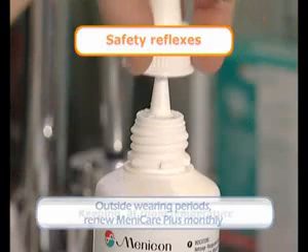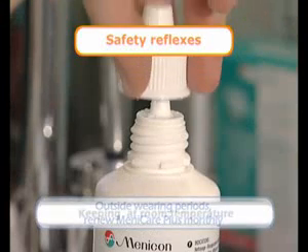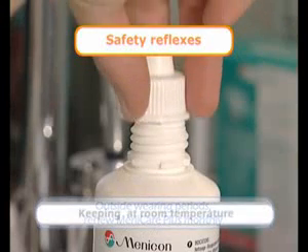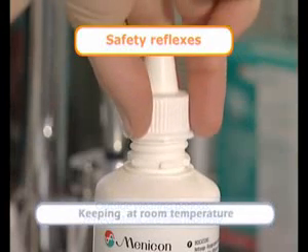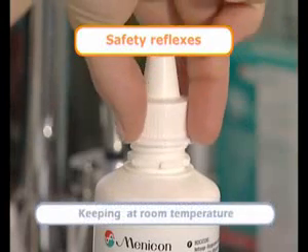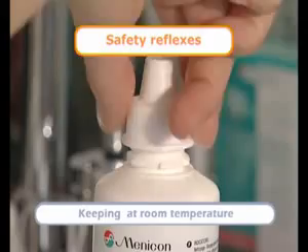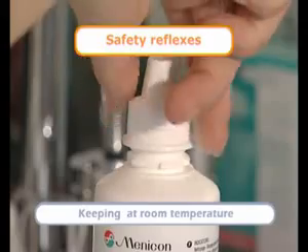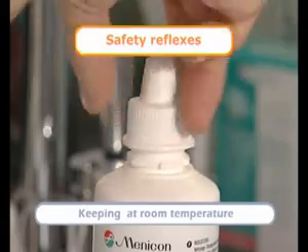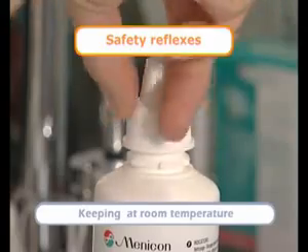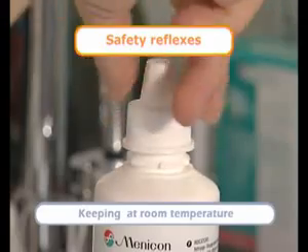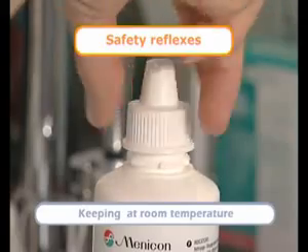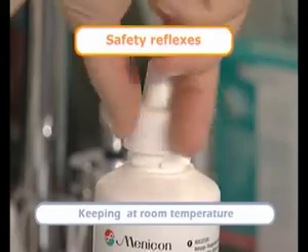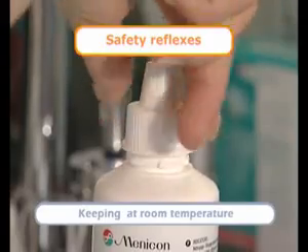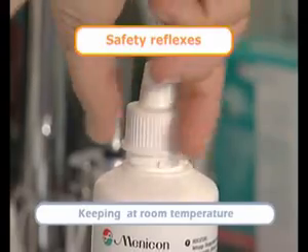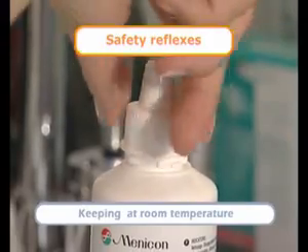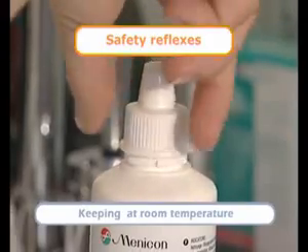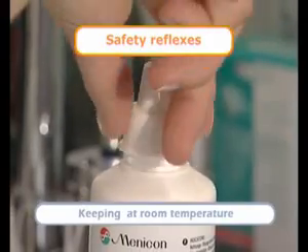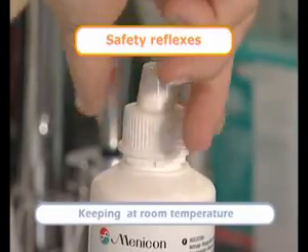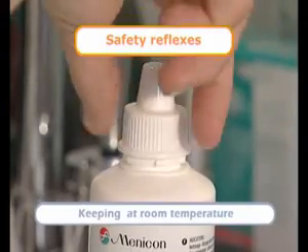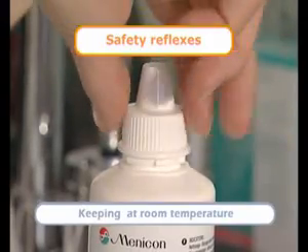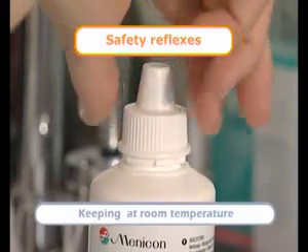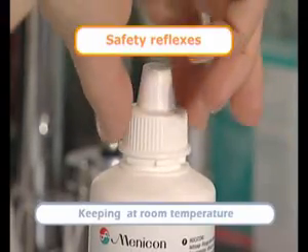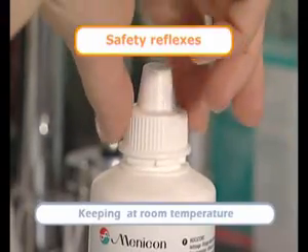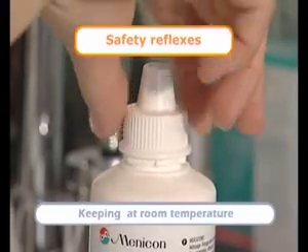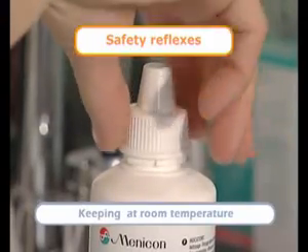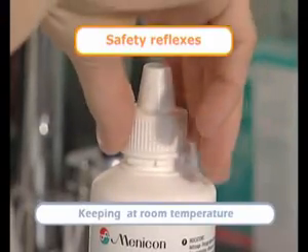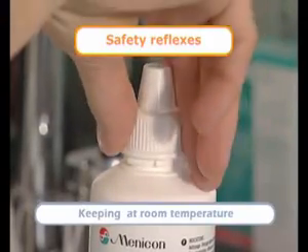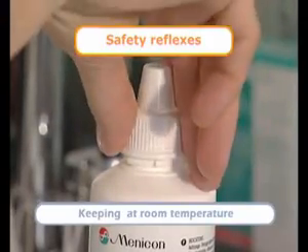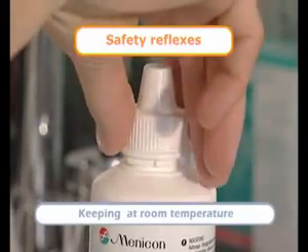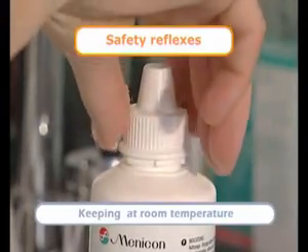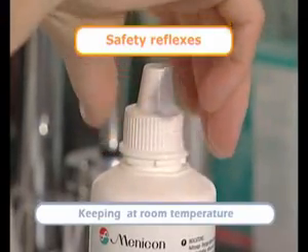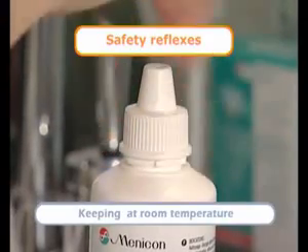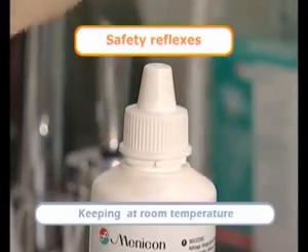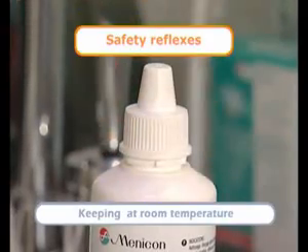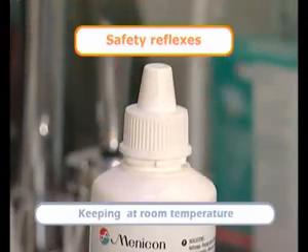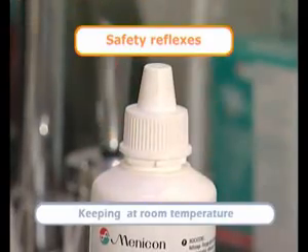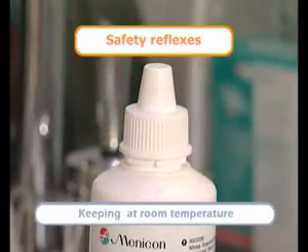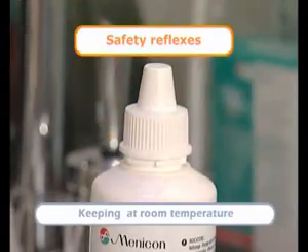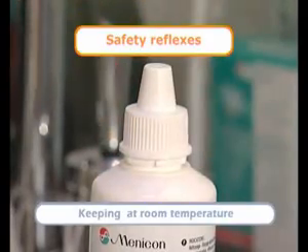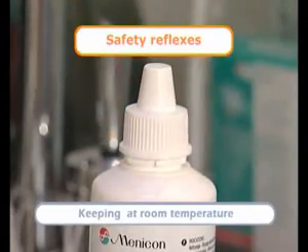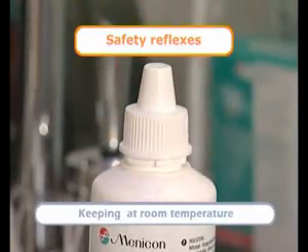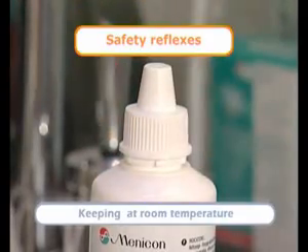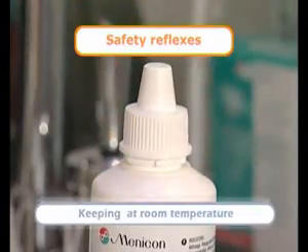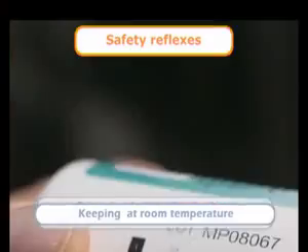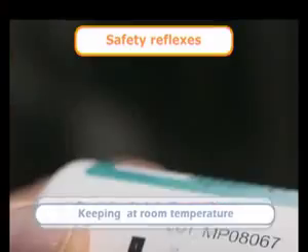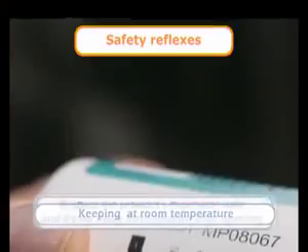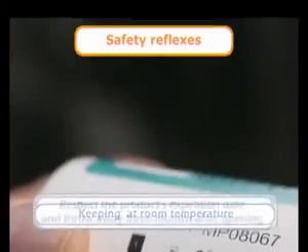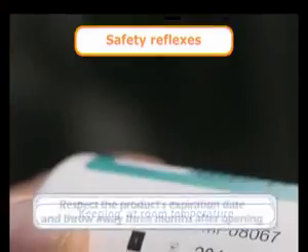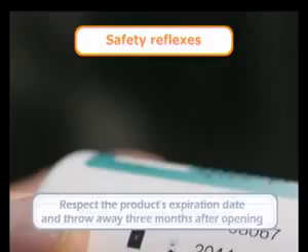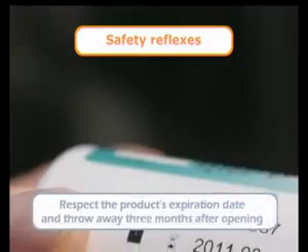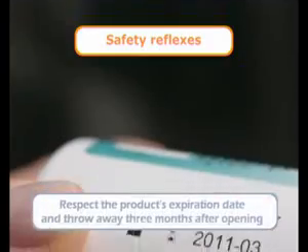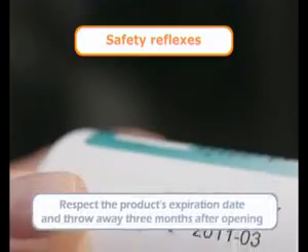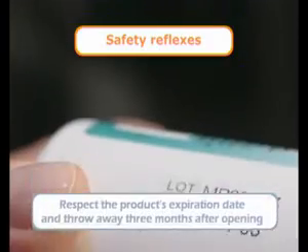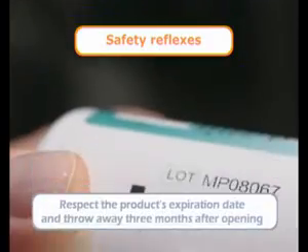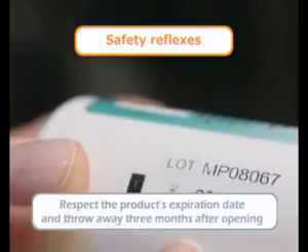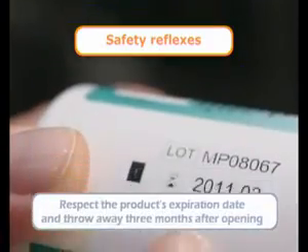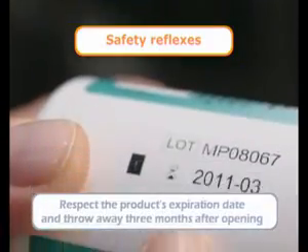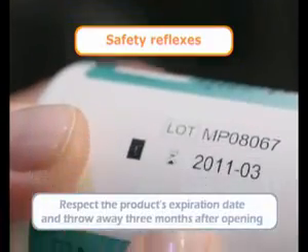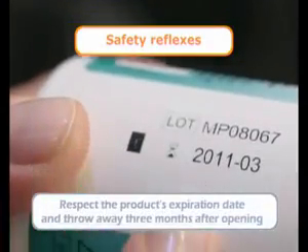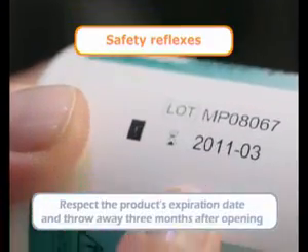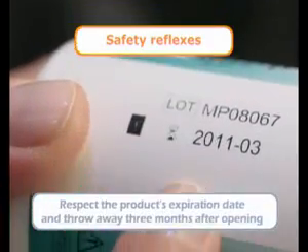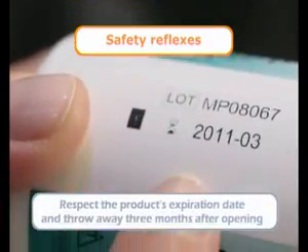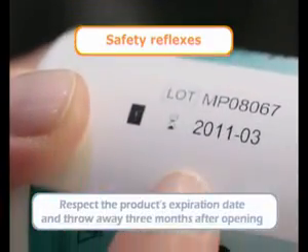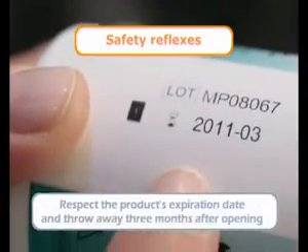Close the bottle after each use and store it at room temperature away from sunlight. Do not touch the tip of the bottle.